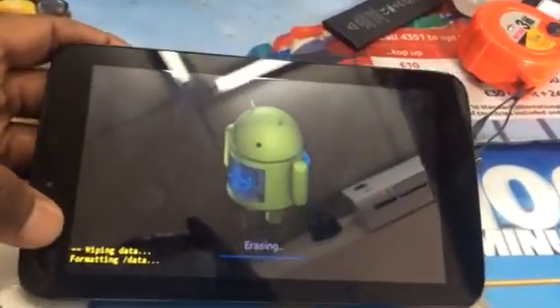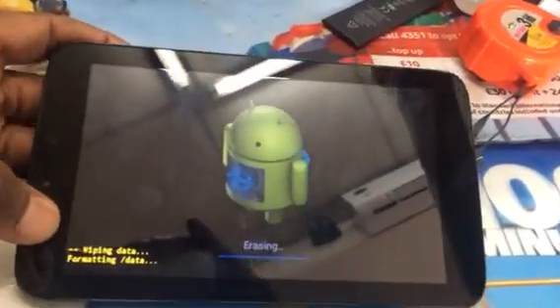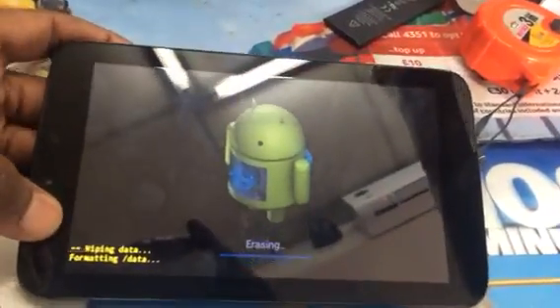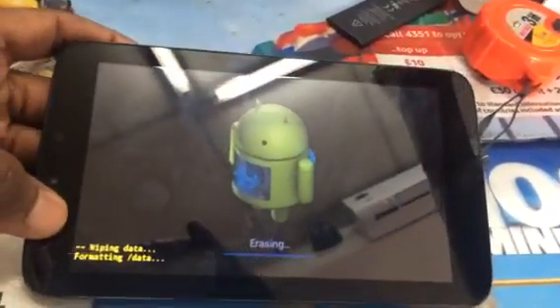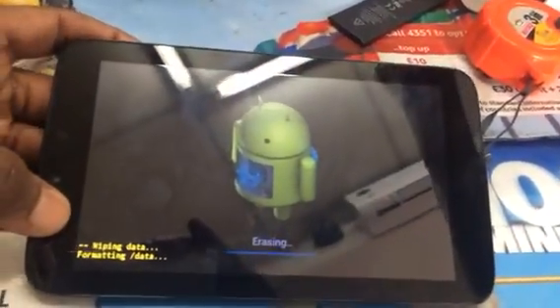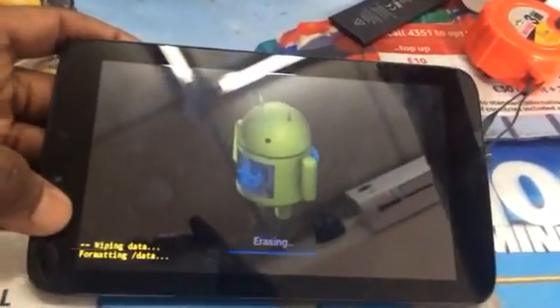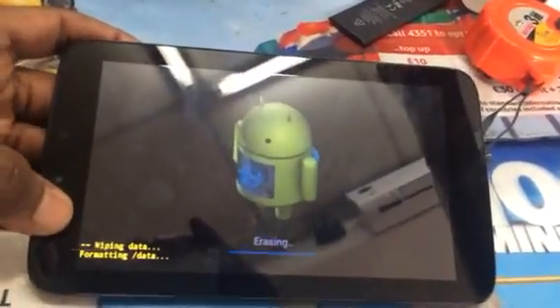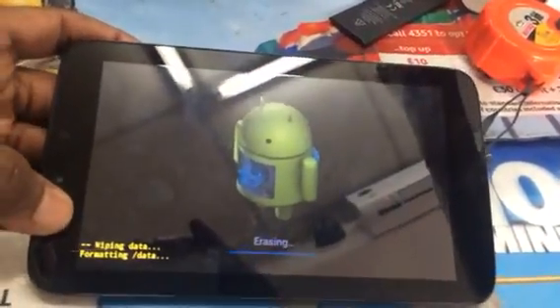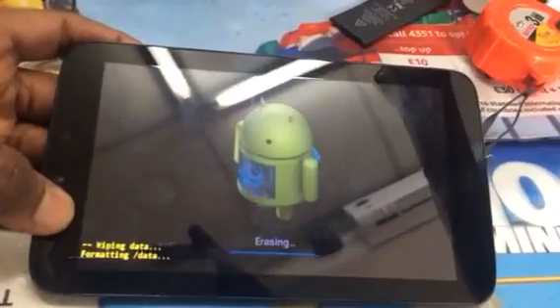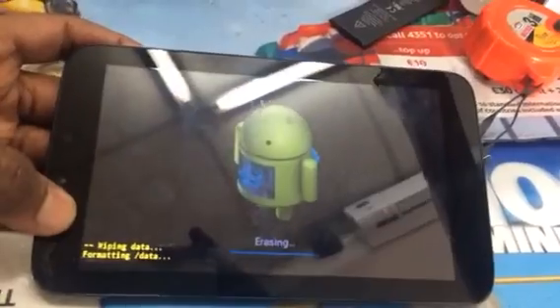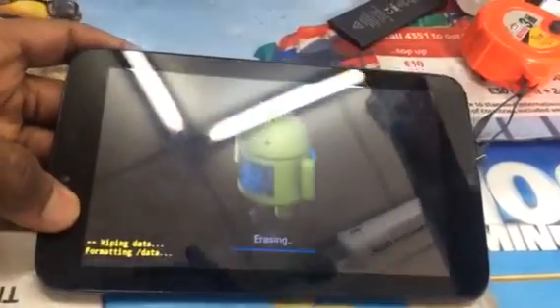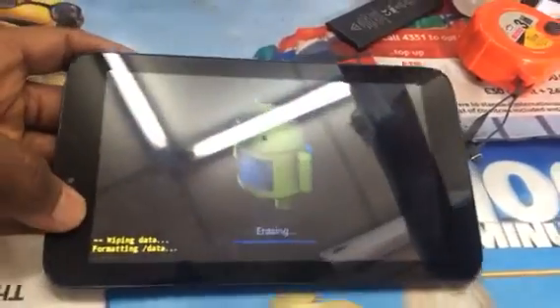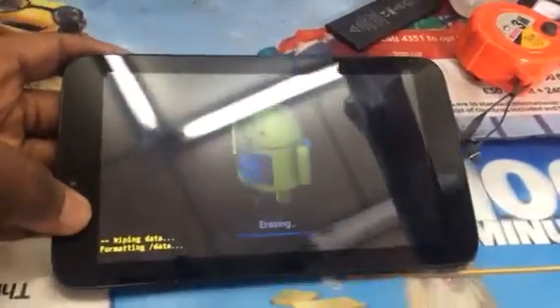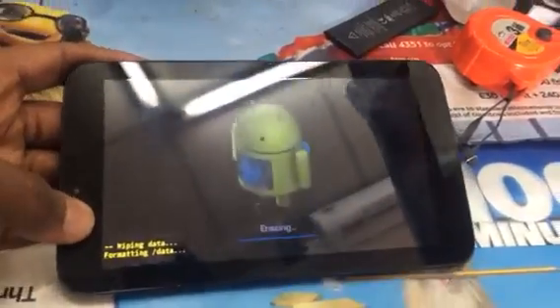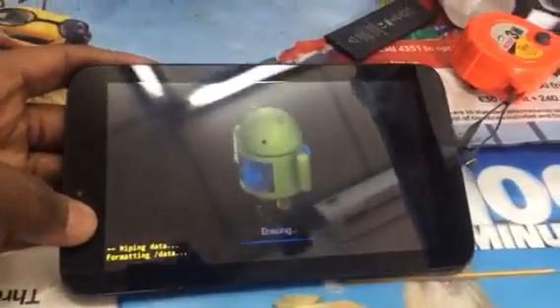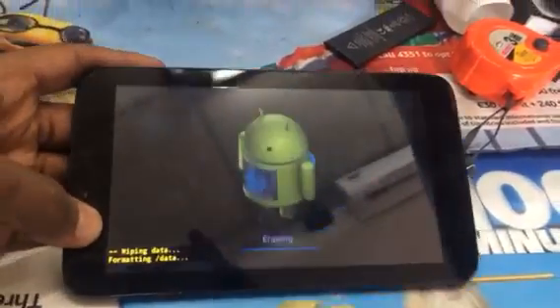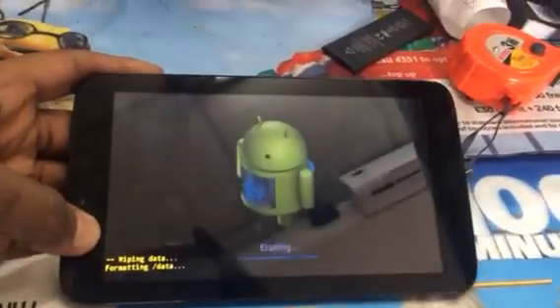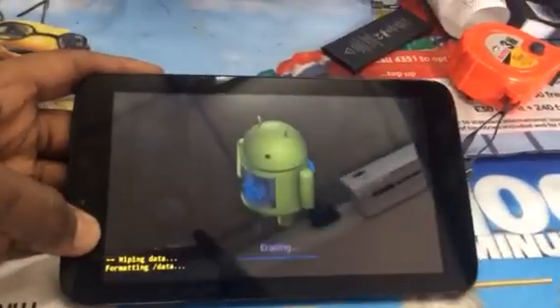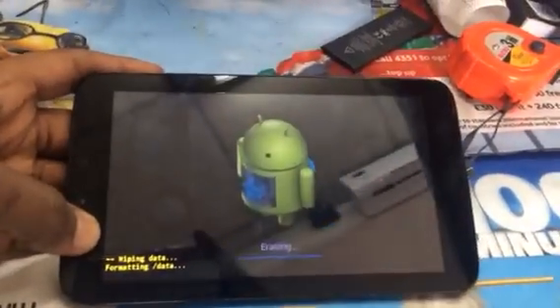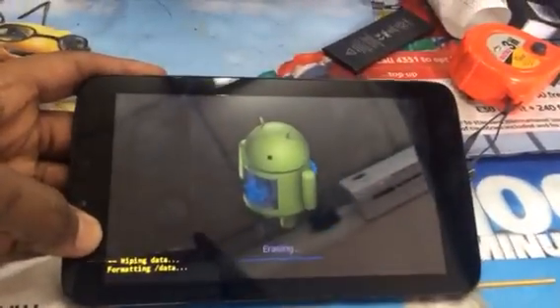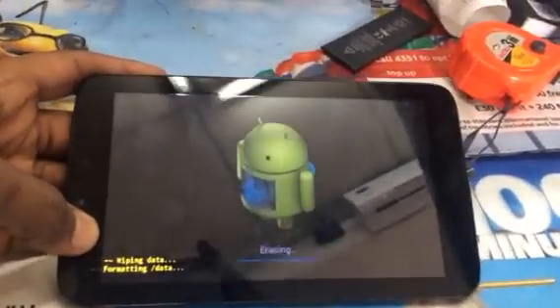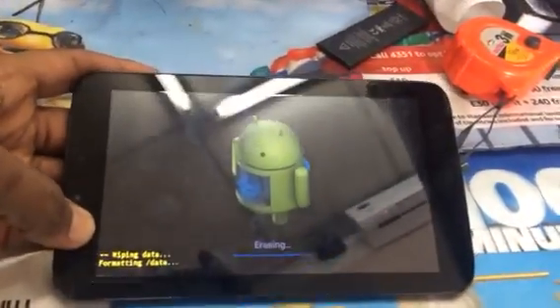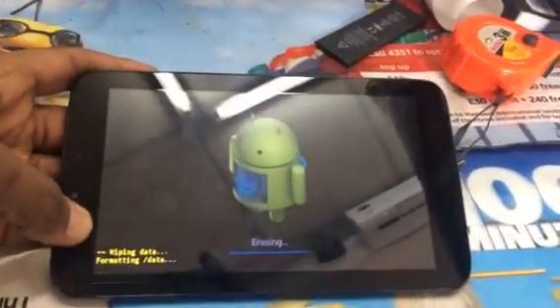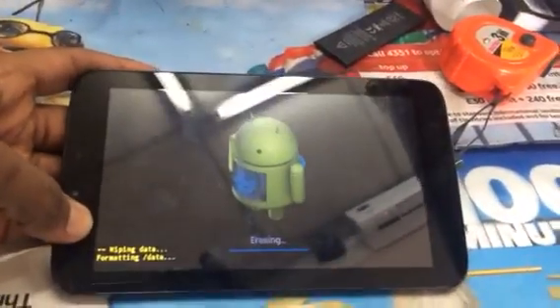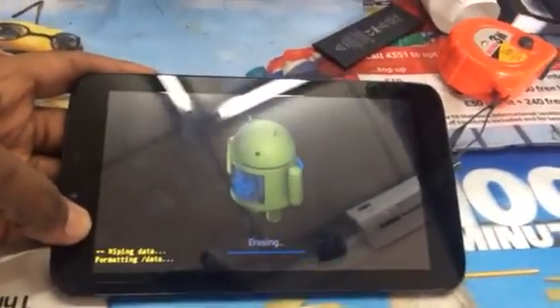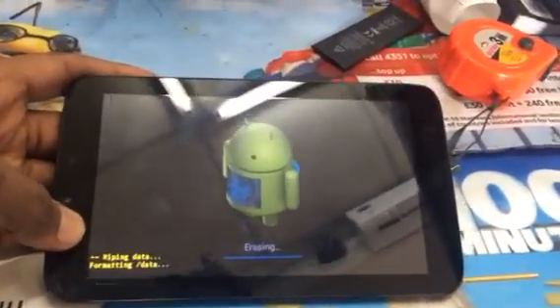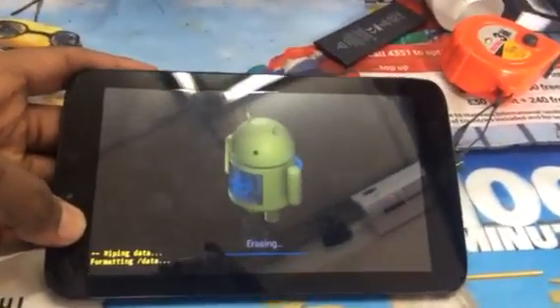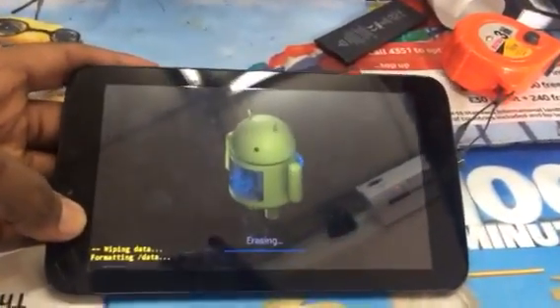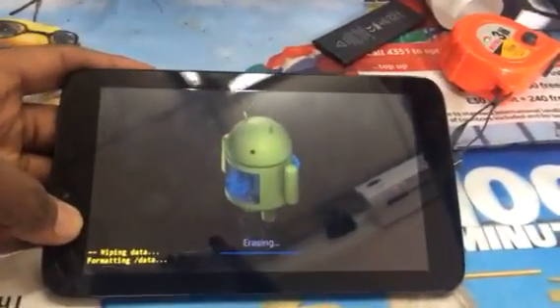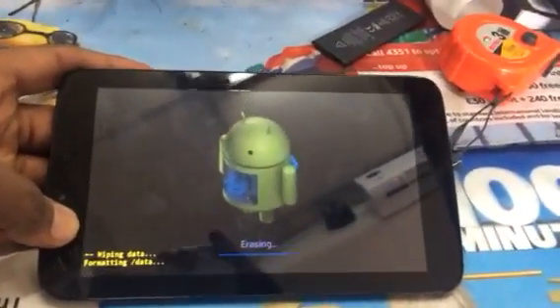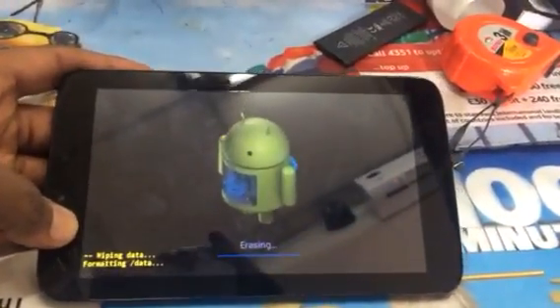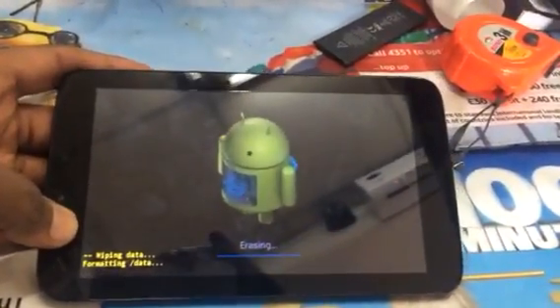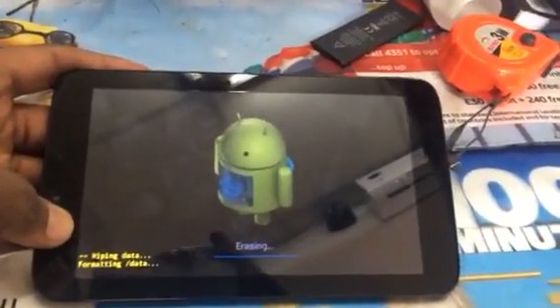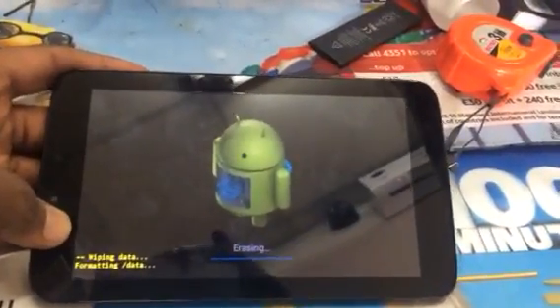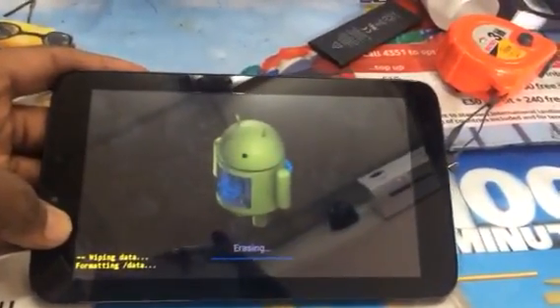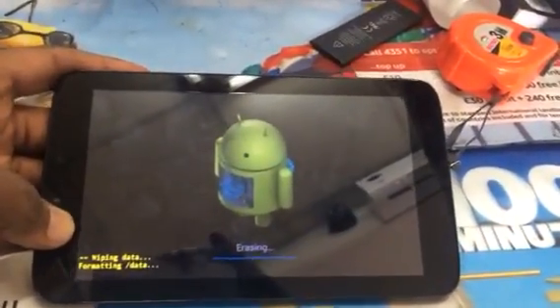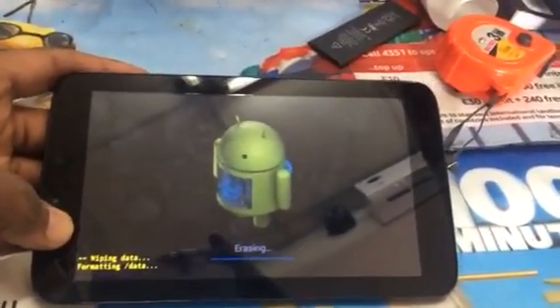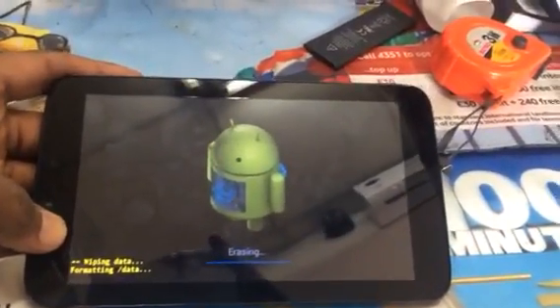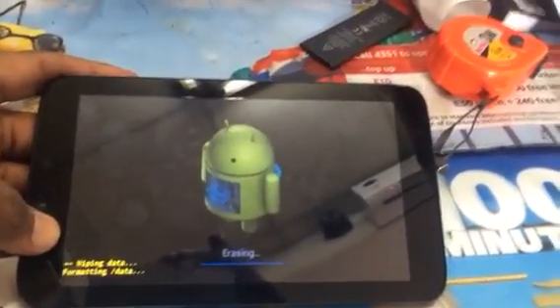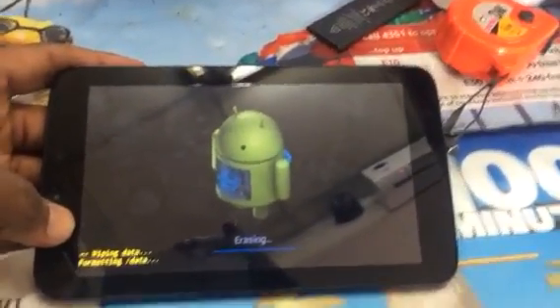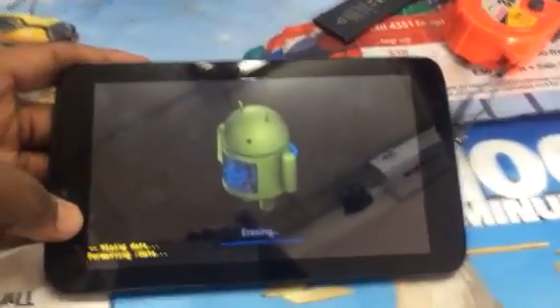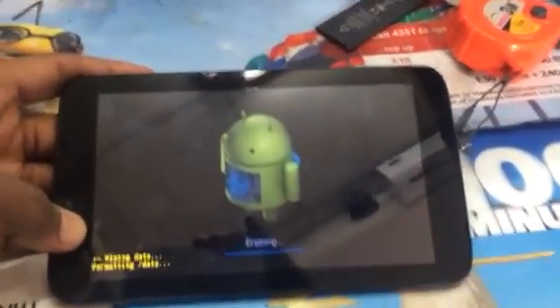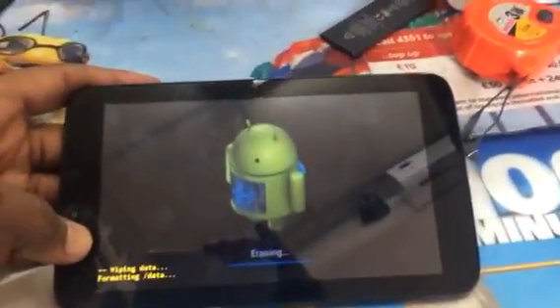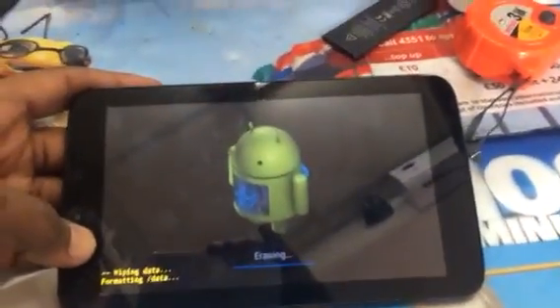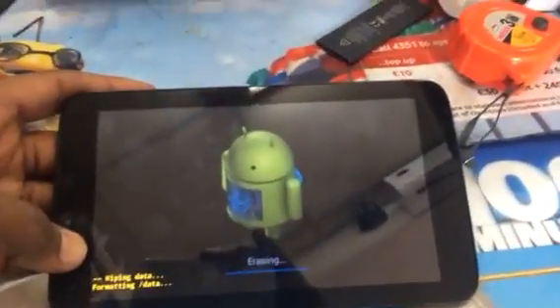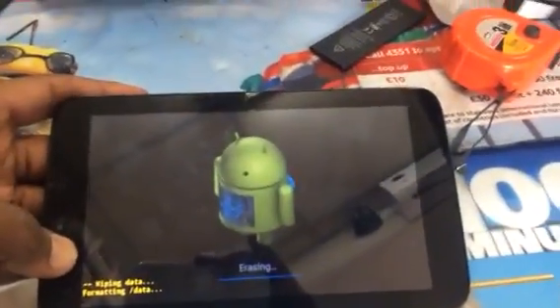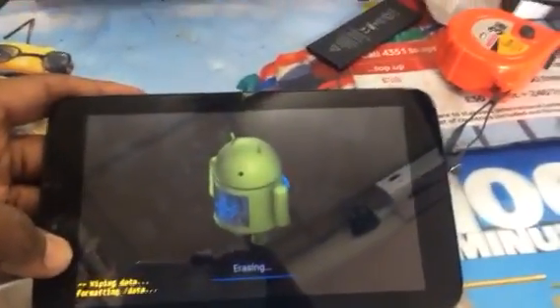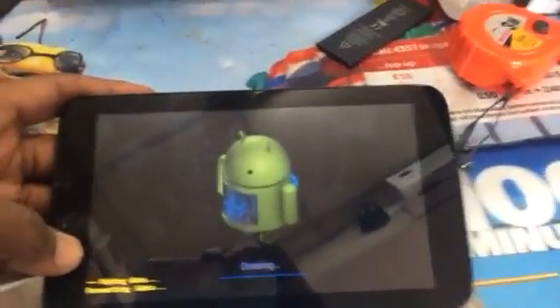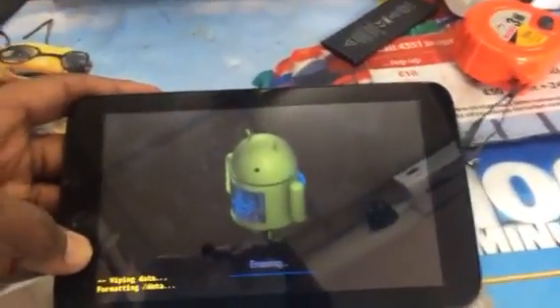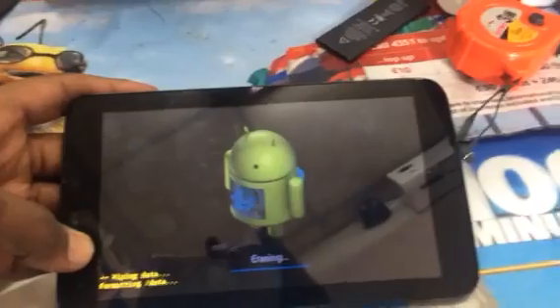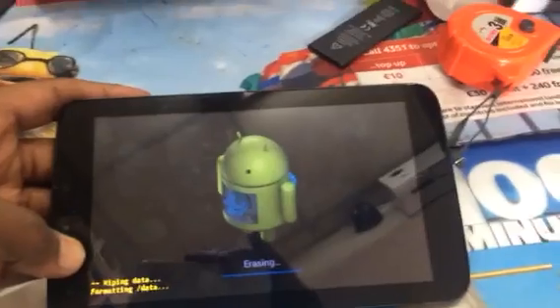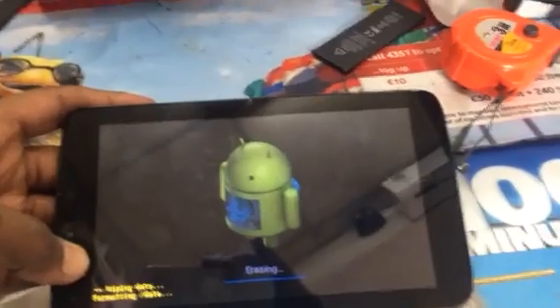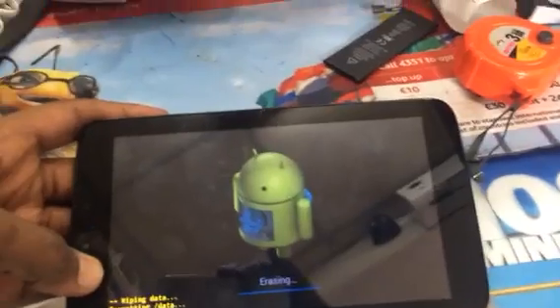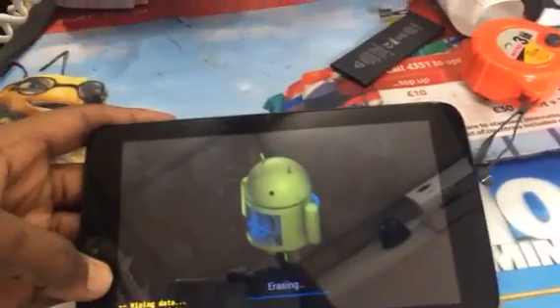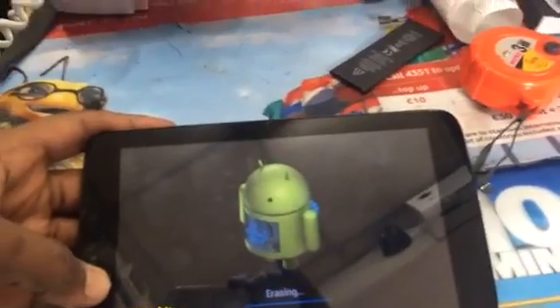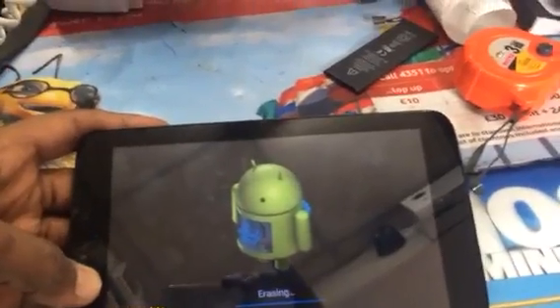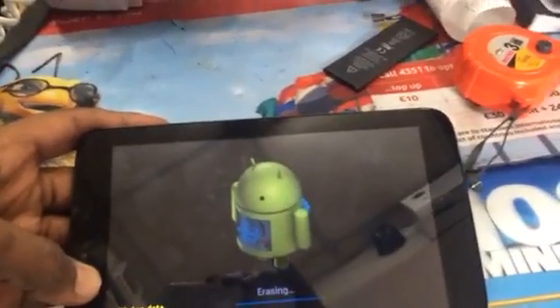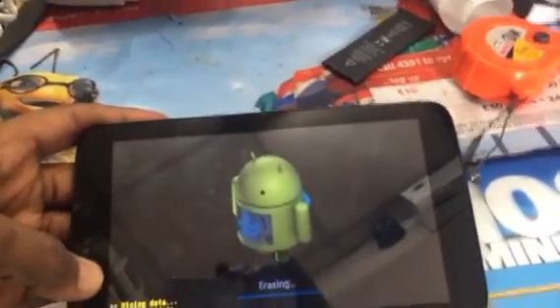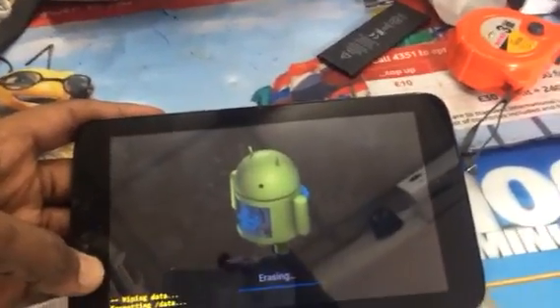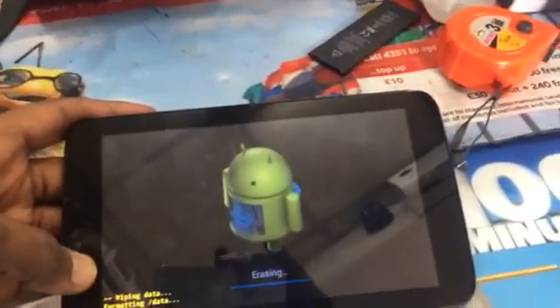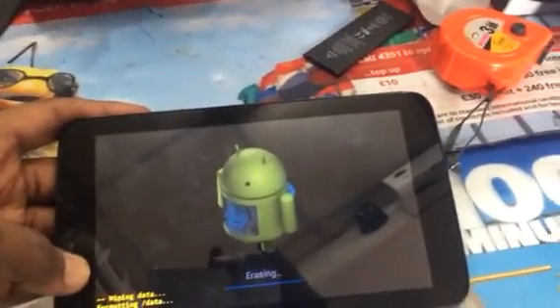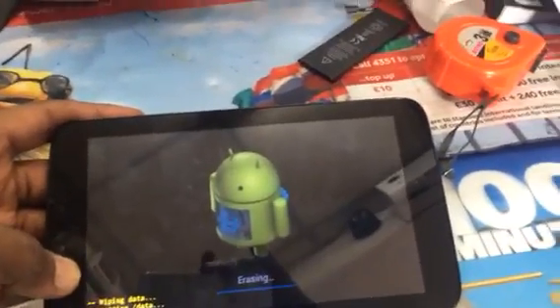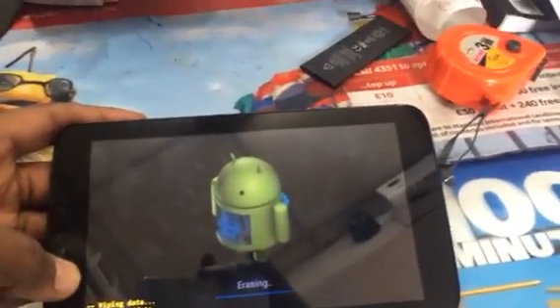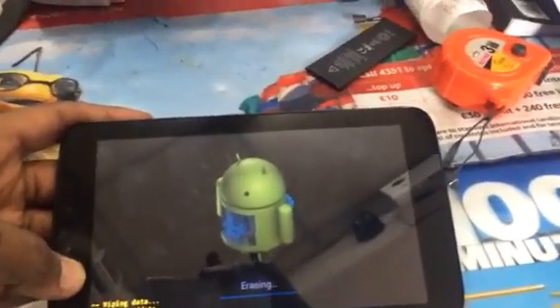I'll repeat: this will delete all your data, so make sure everything is saved and everything has been taken out before you erase everything.